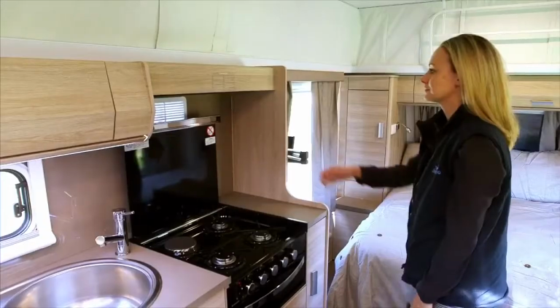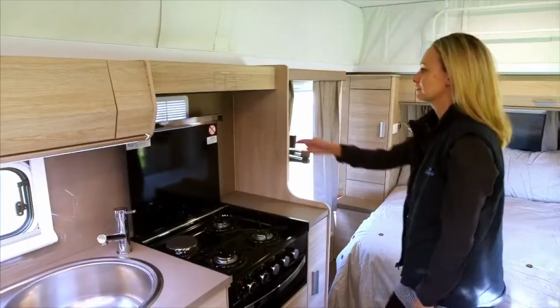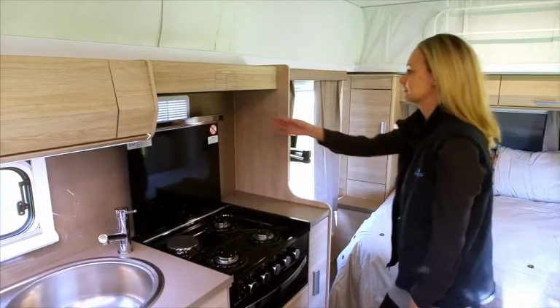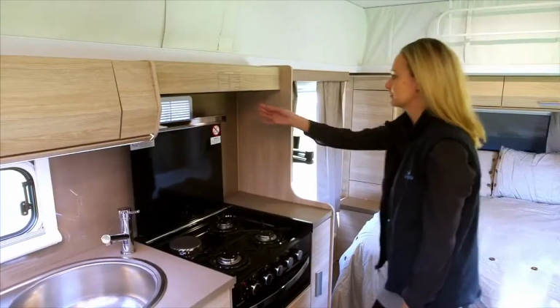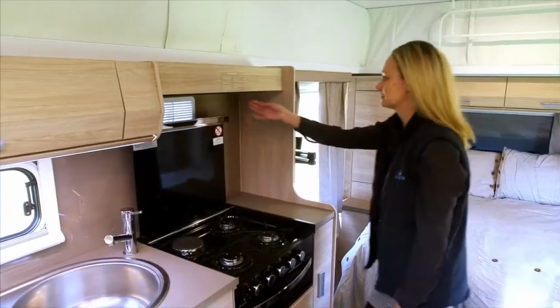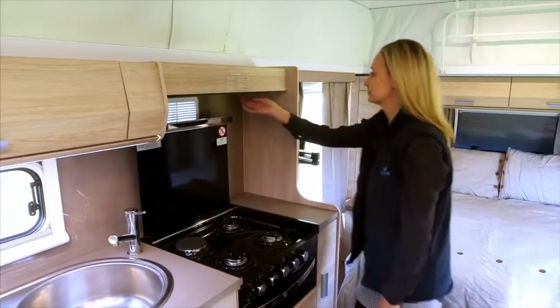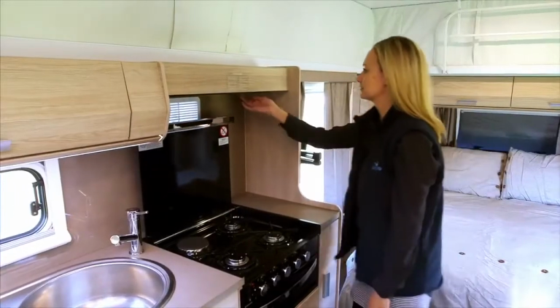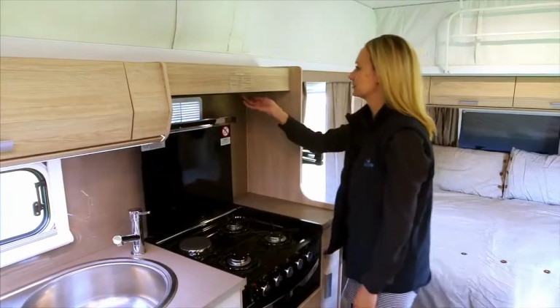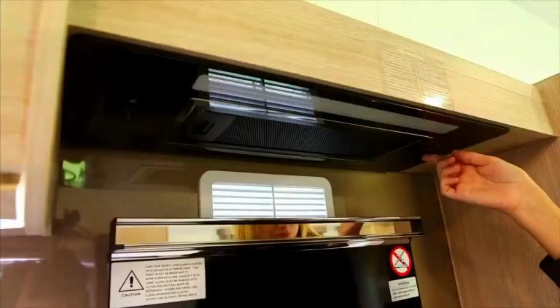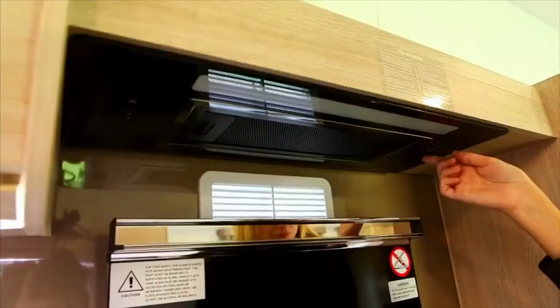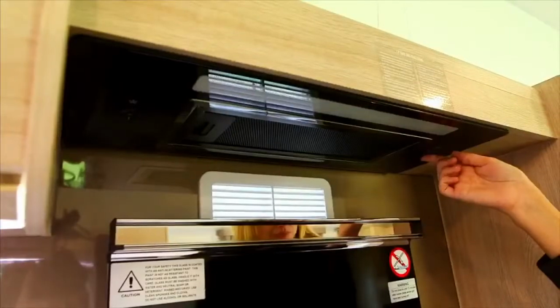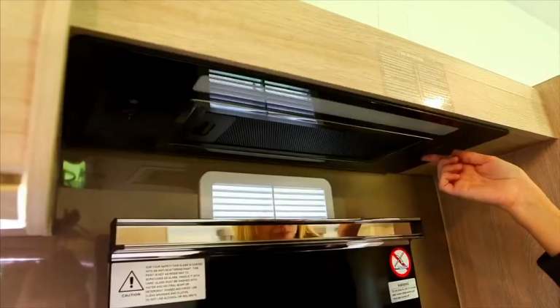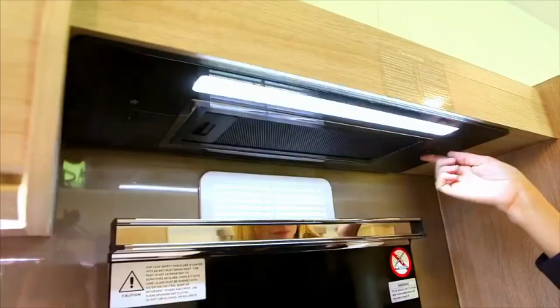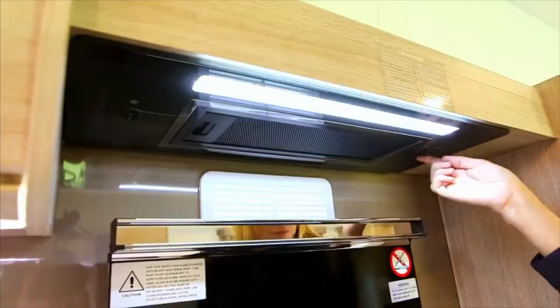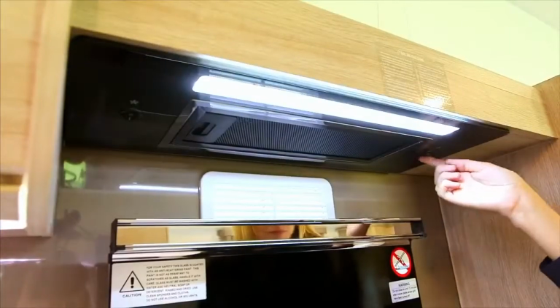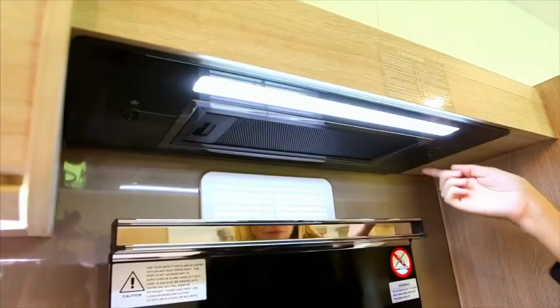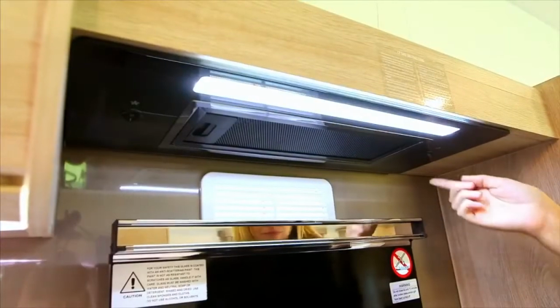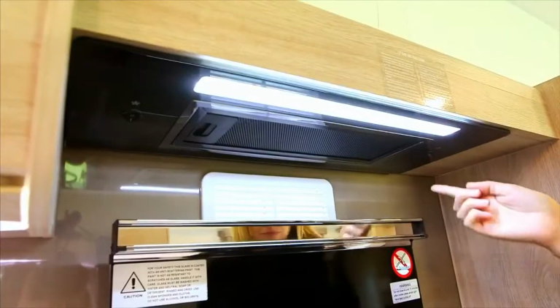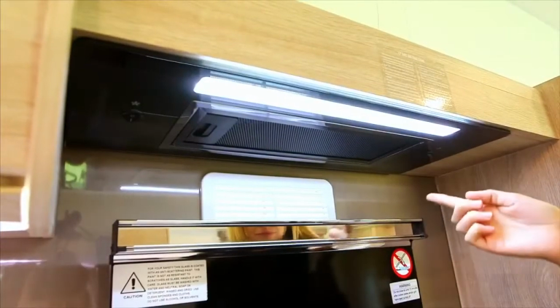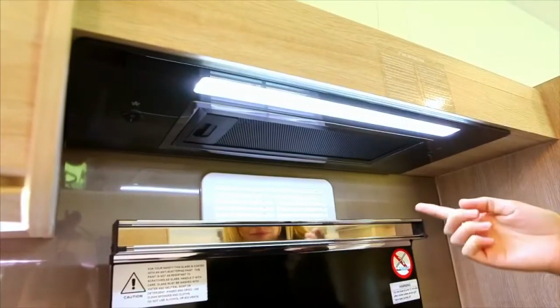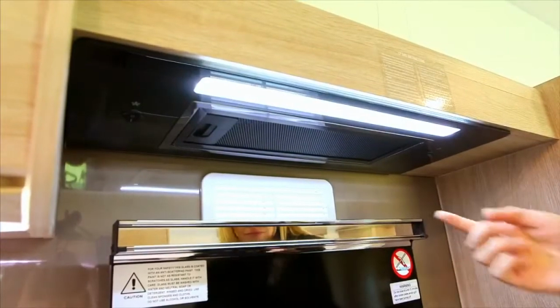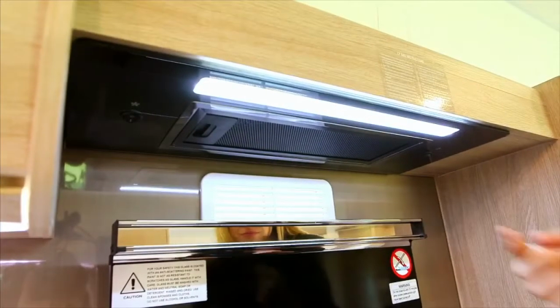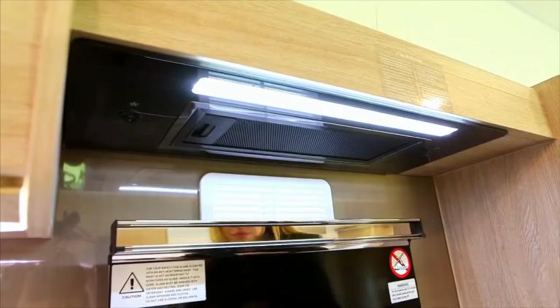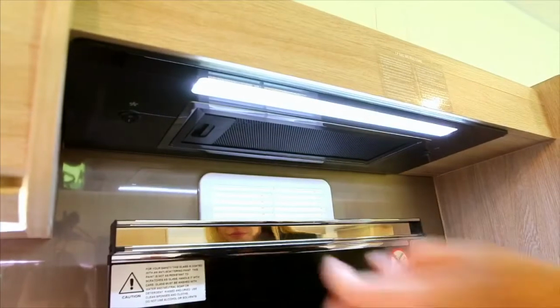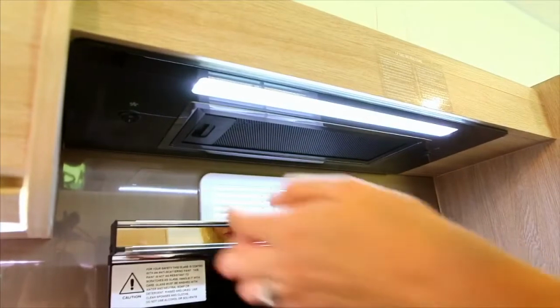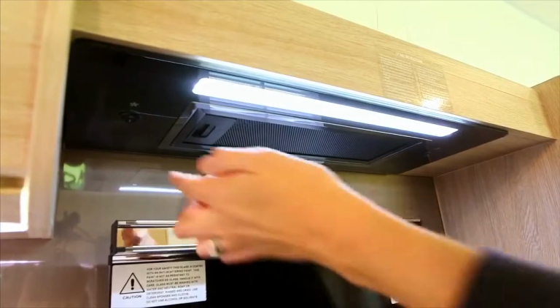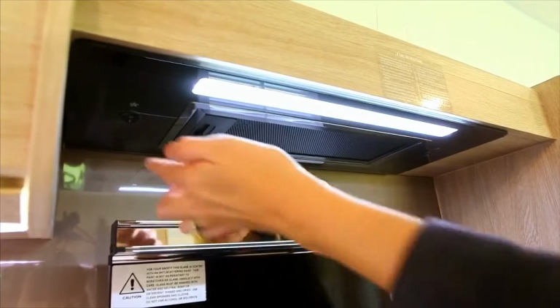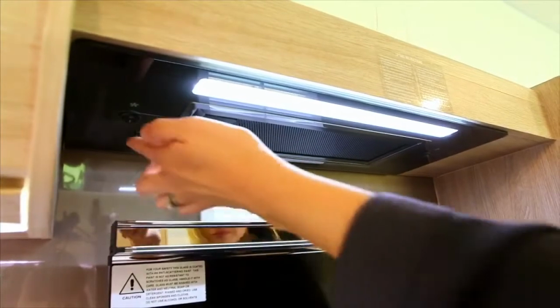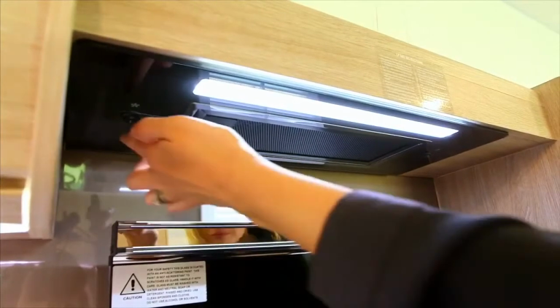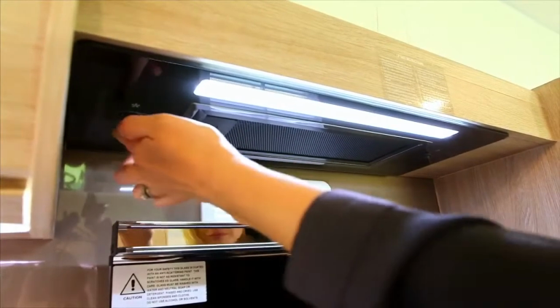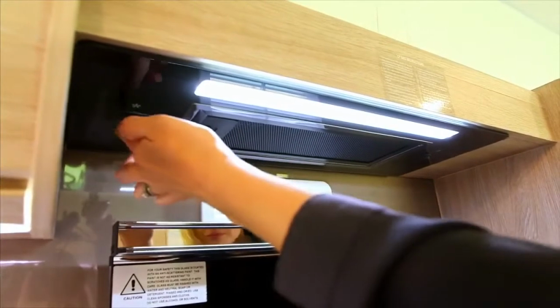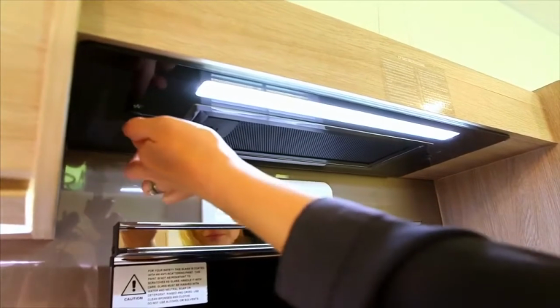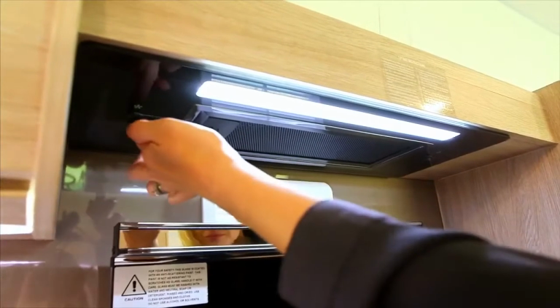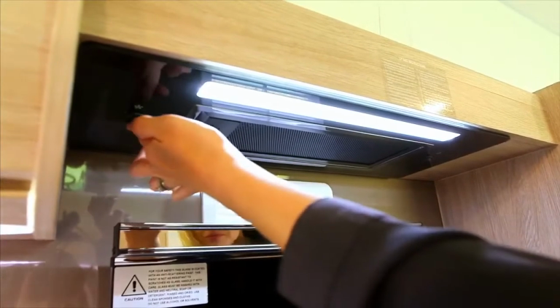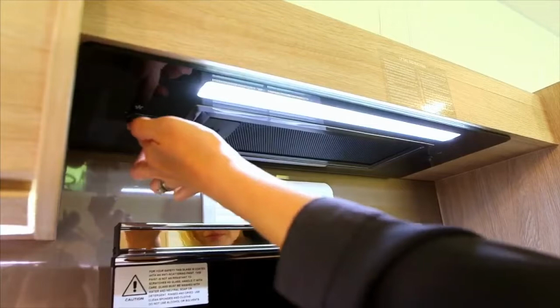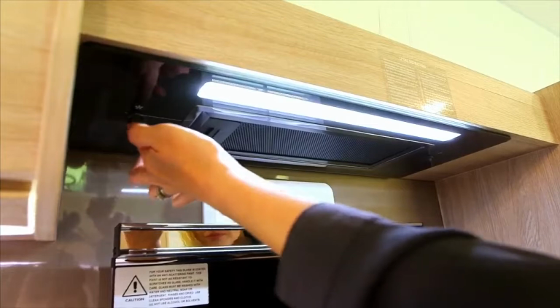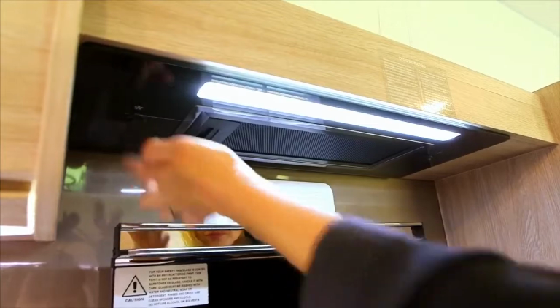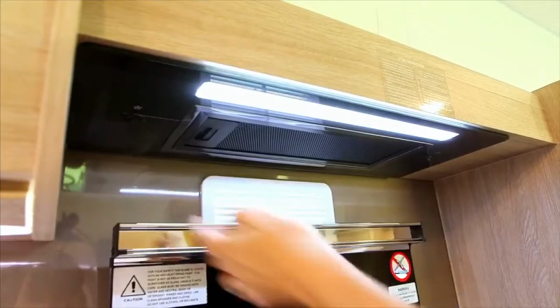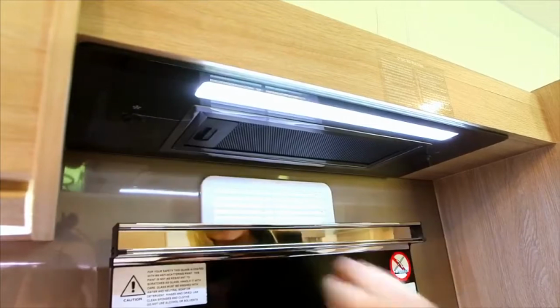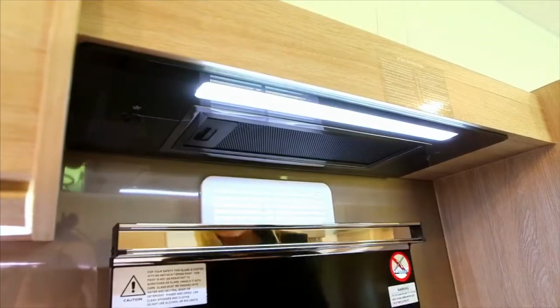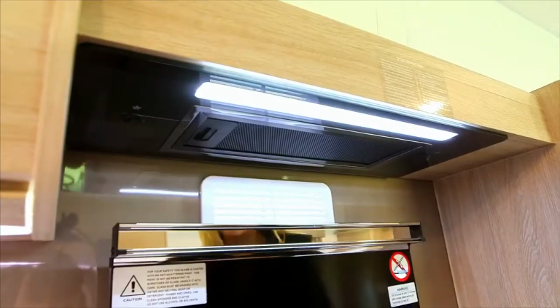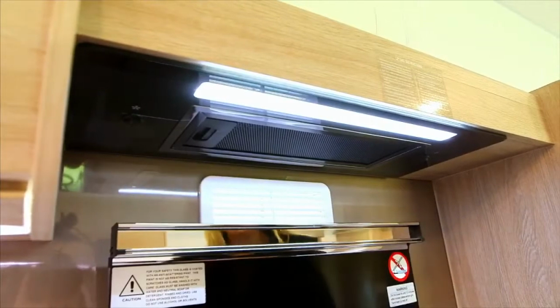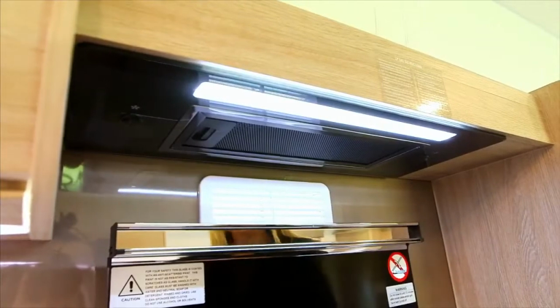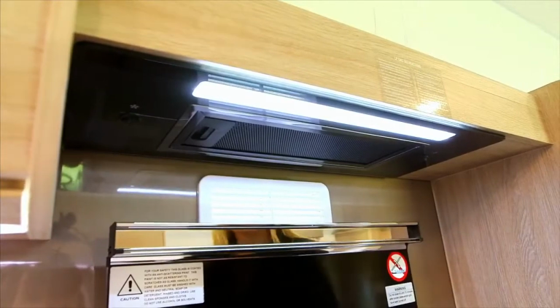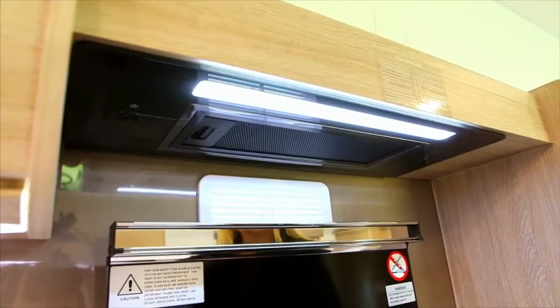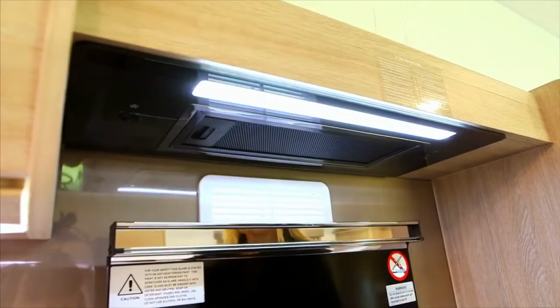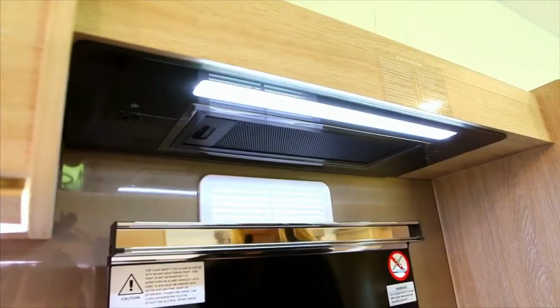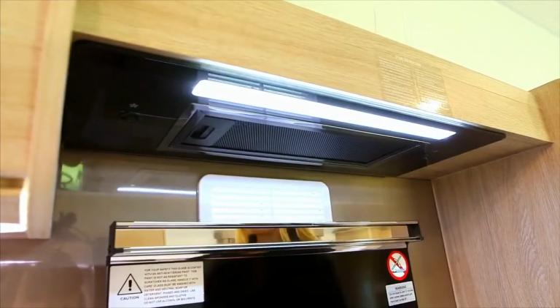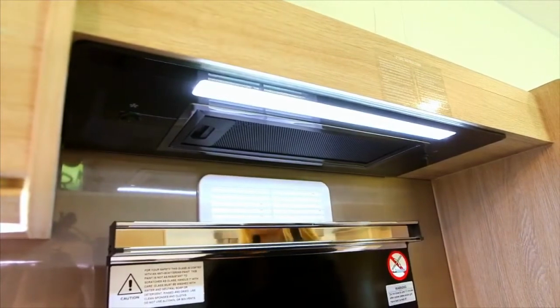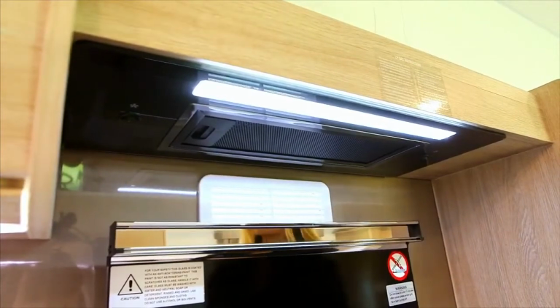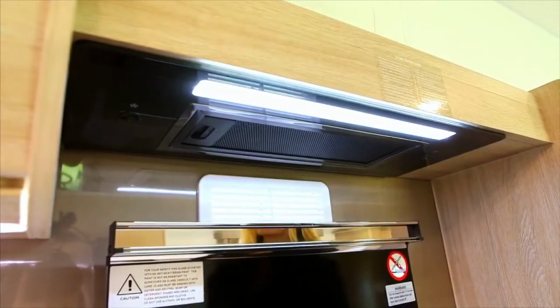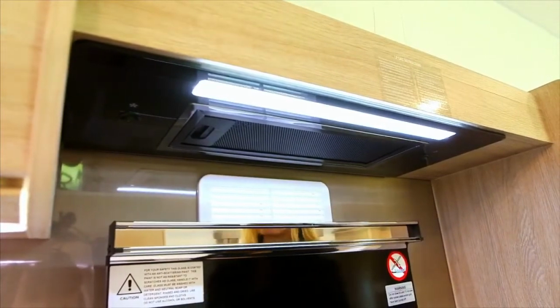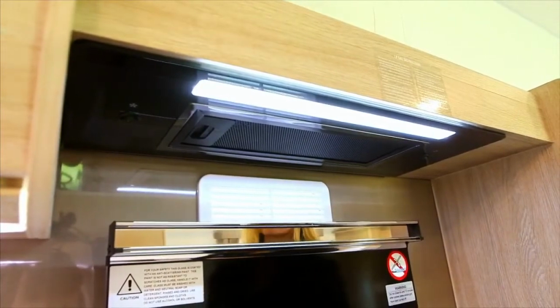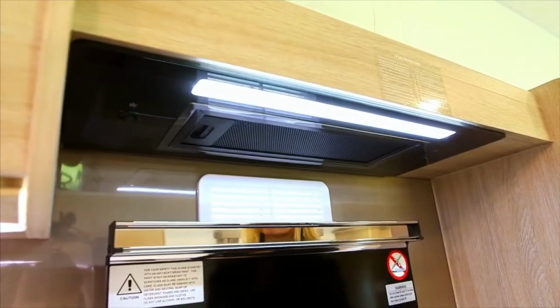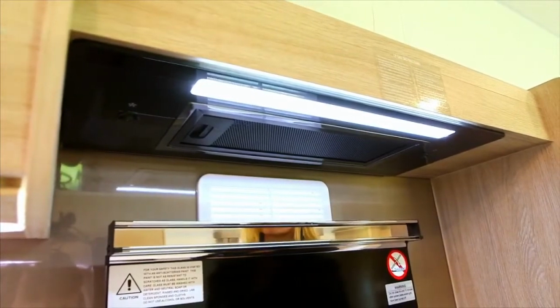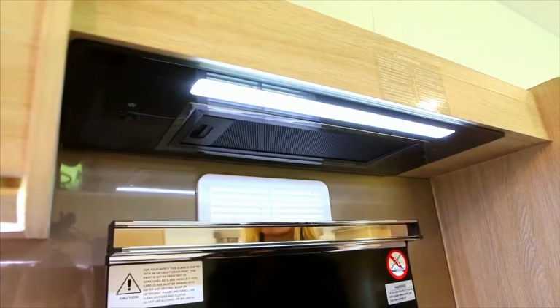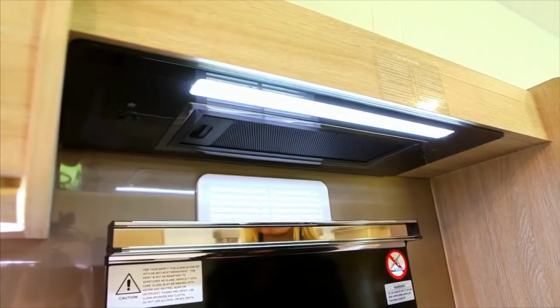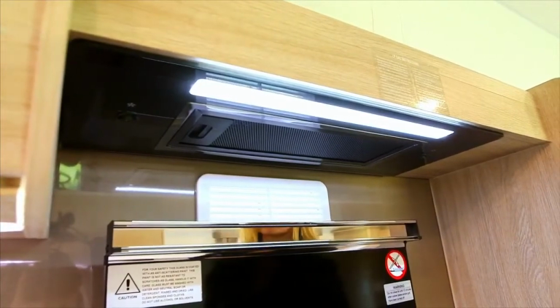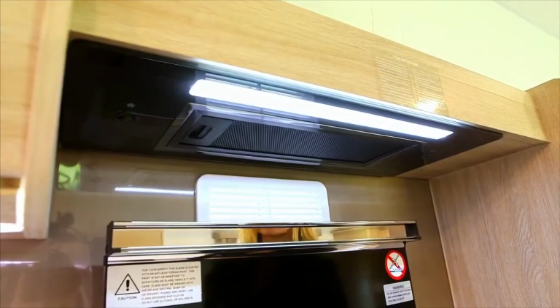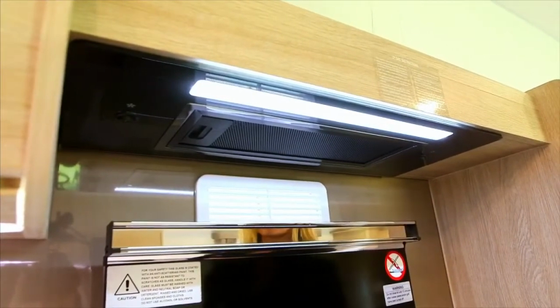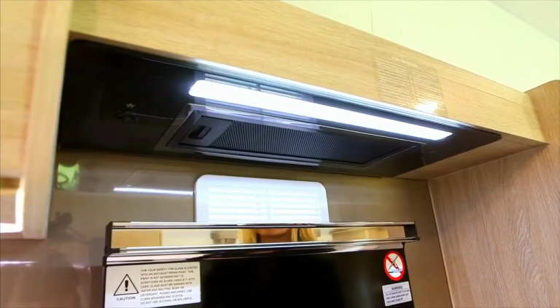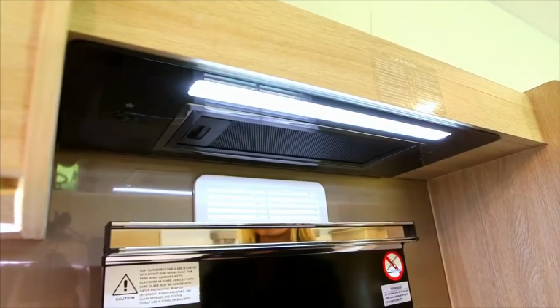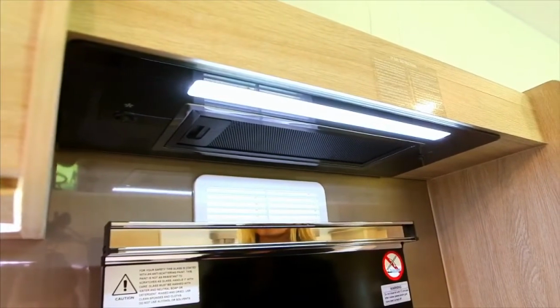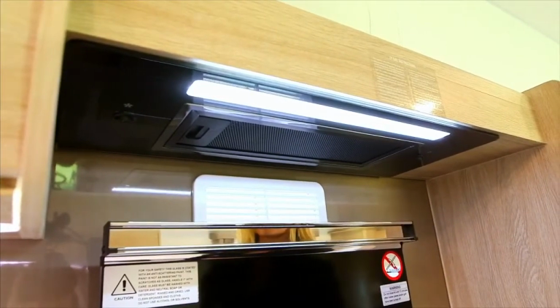Please use the buttons to operate the range hood. This includes the LED downlight, fan and speed settings.